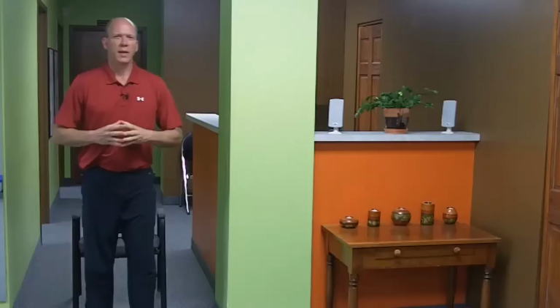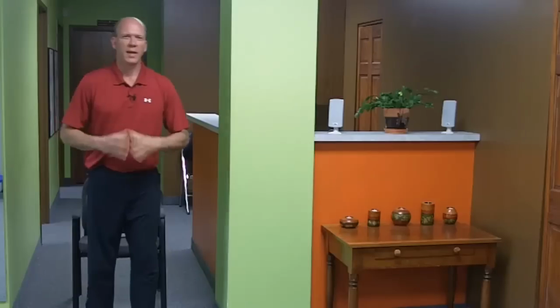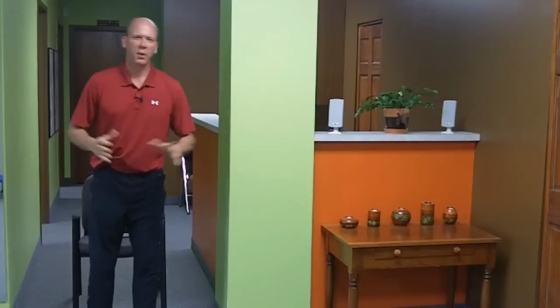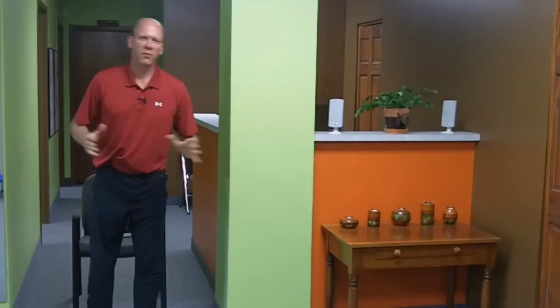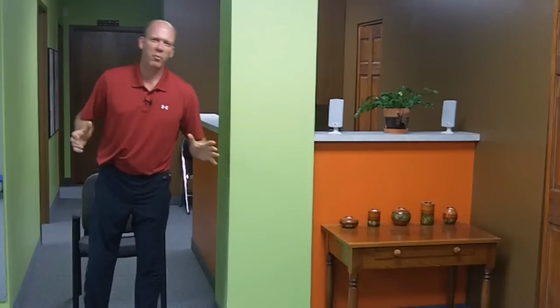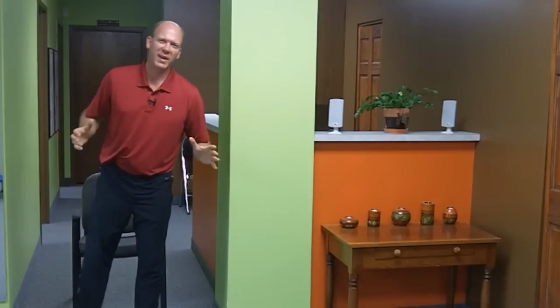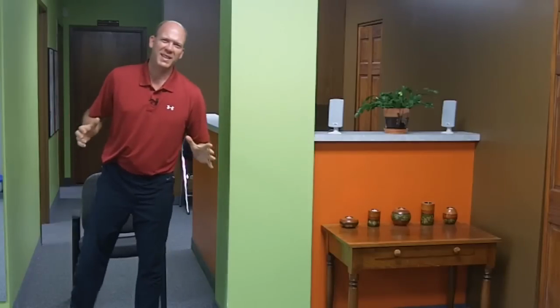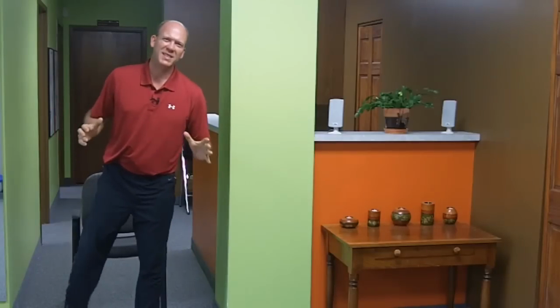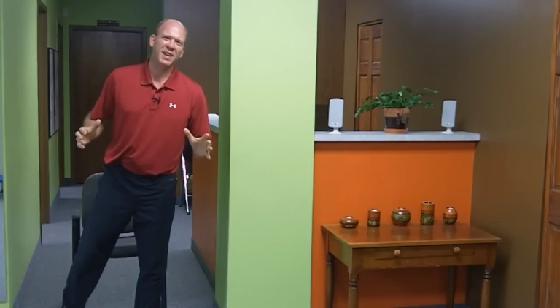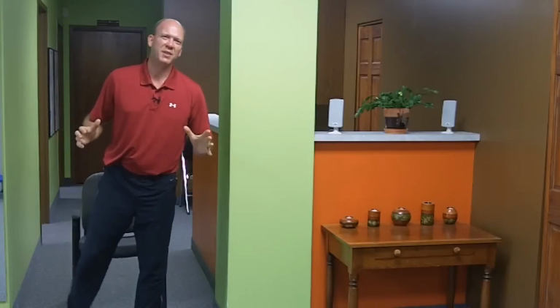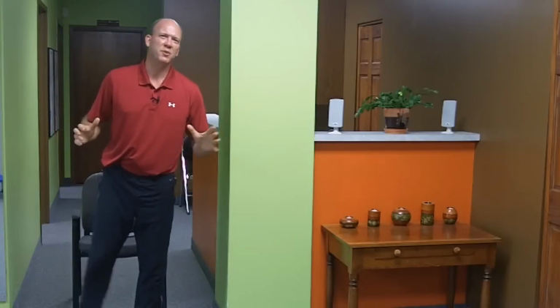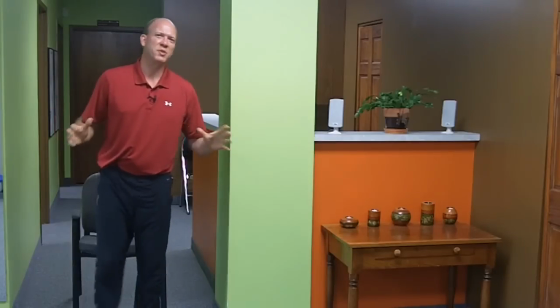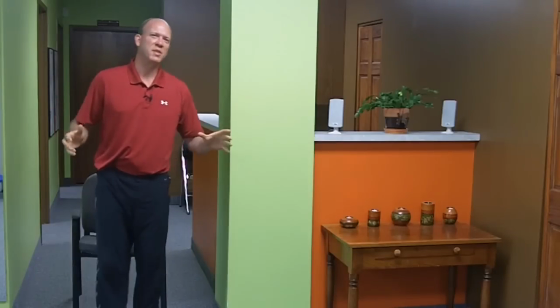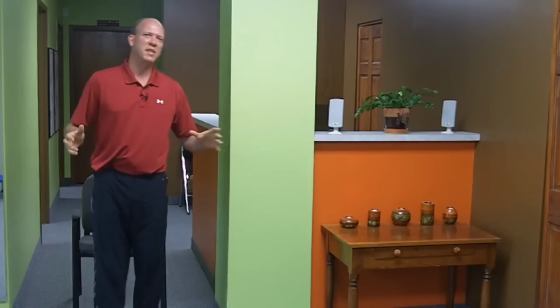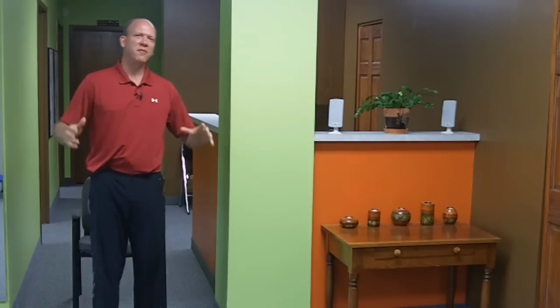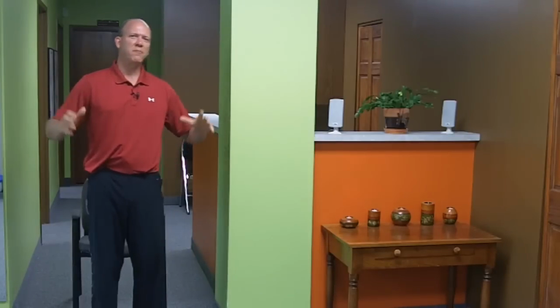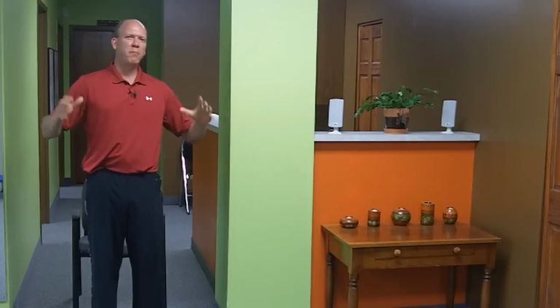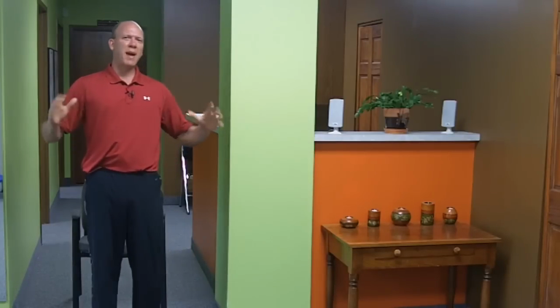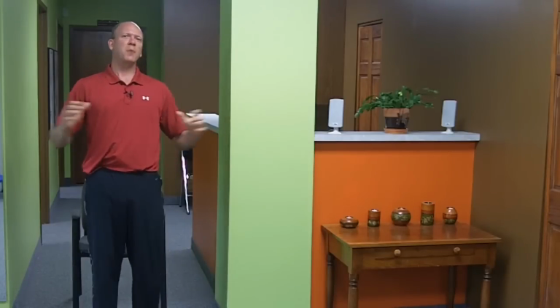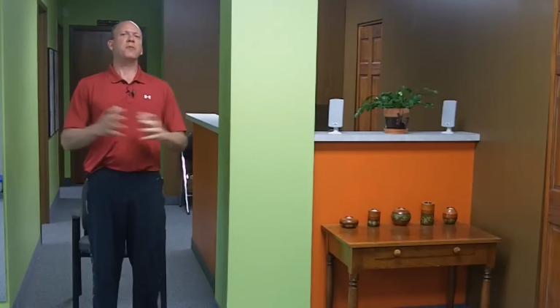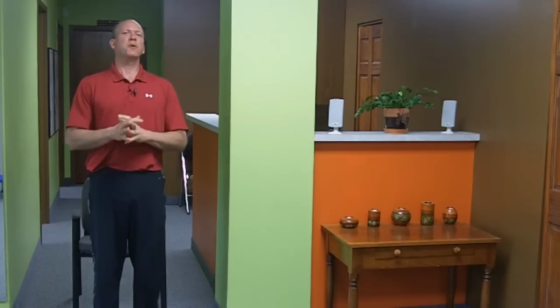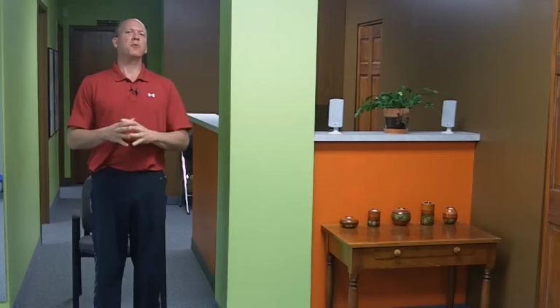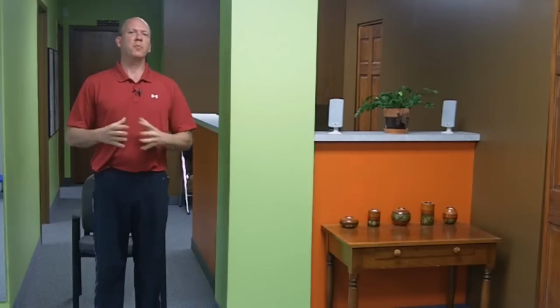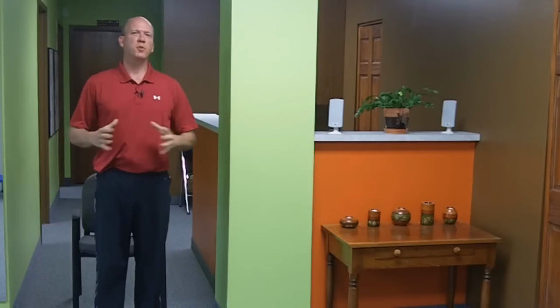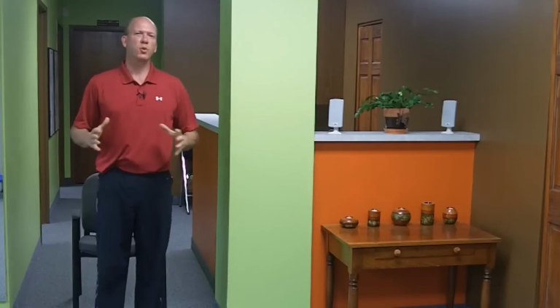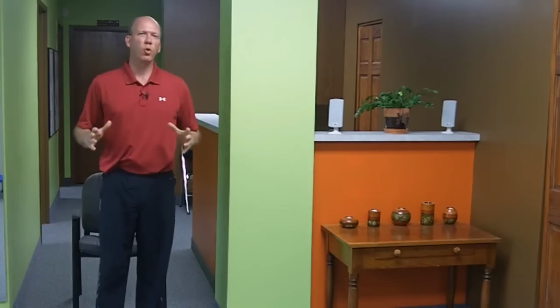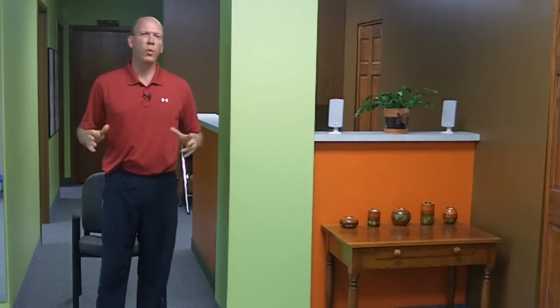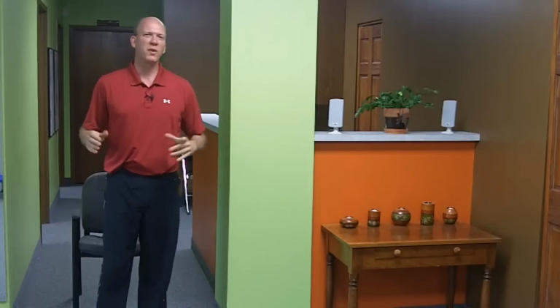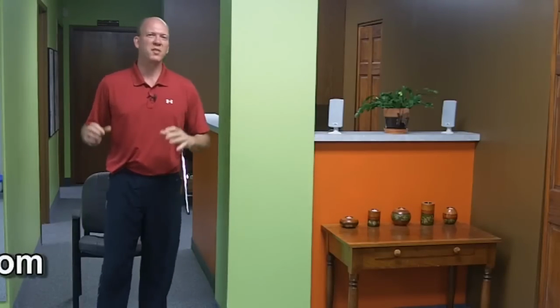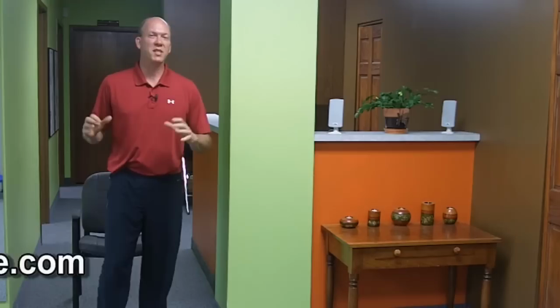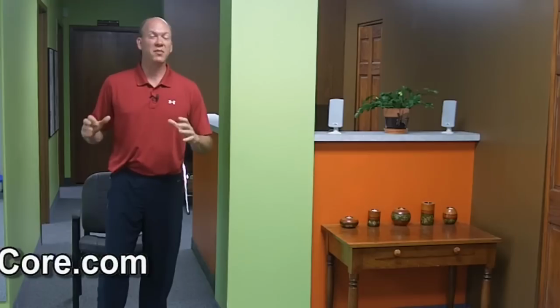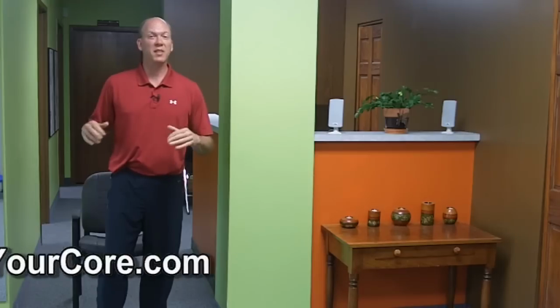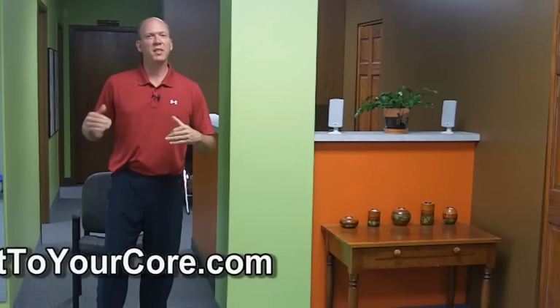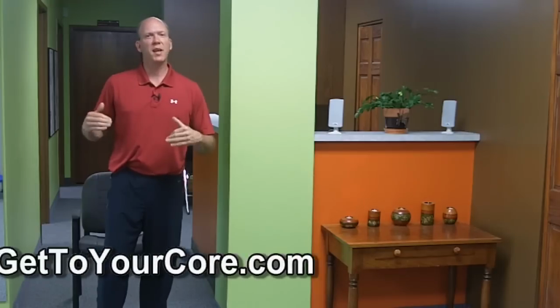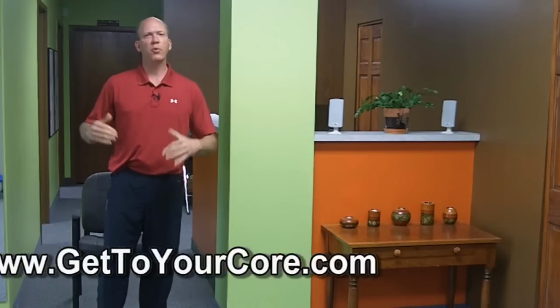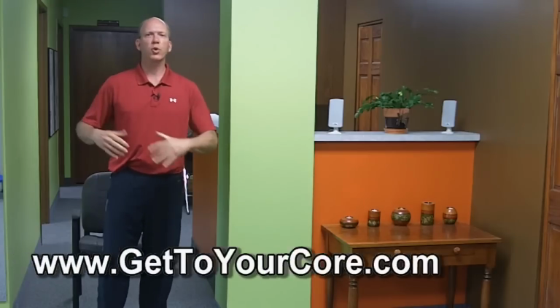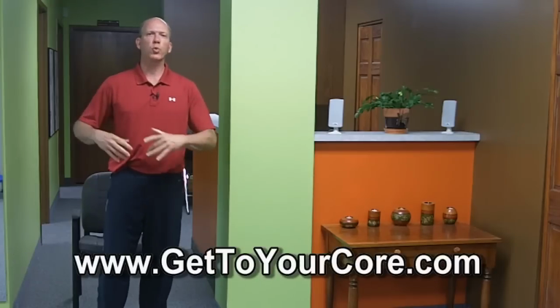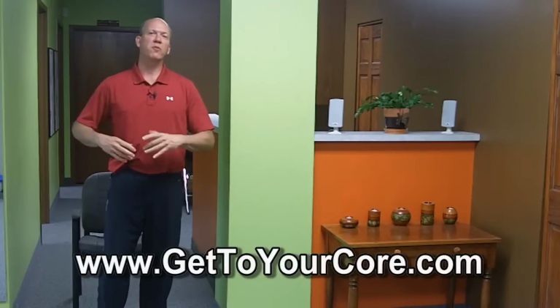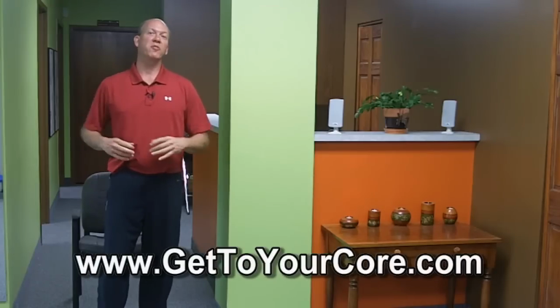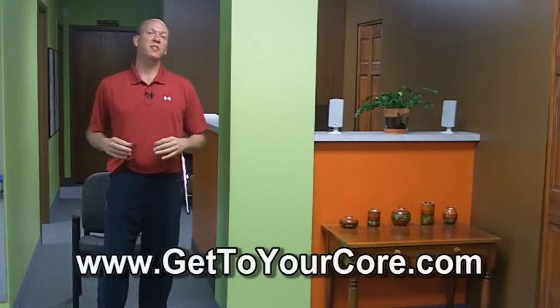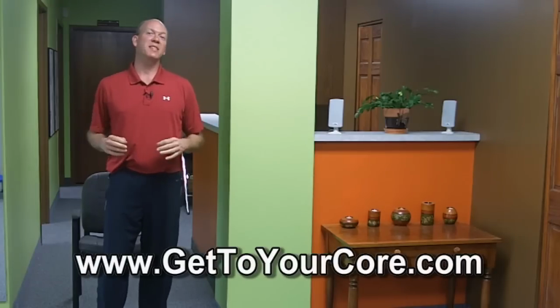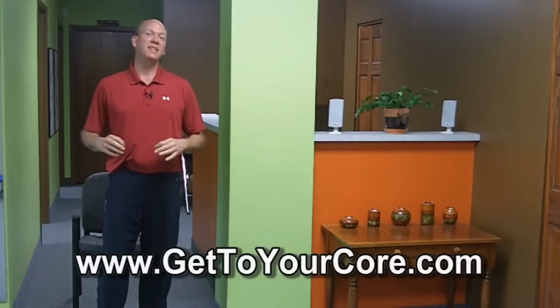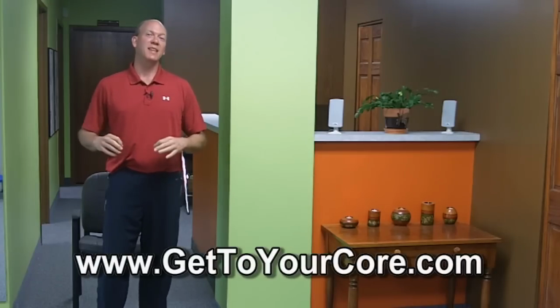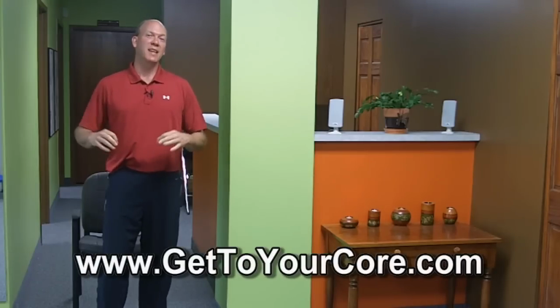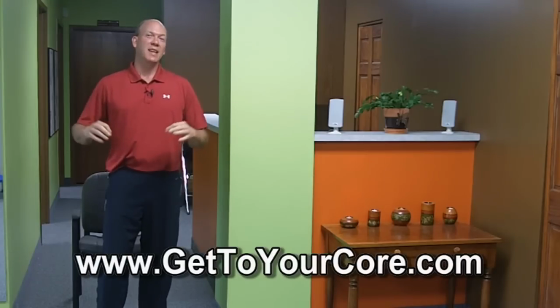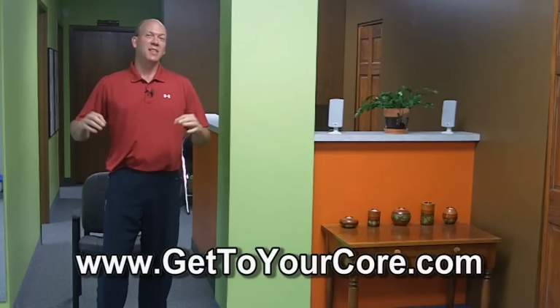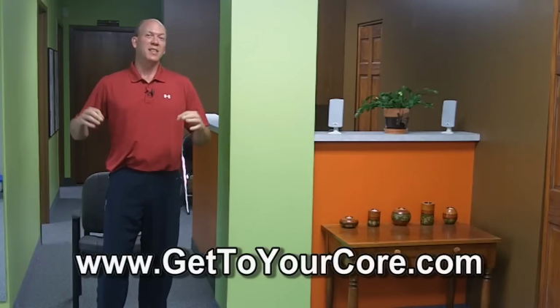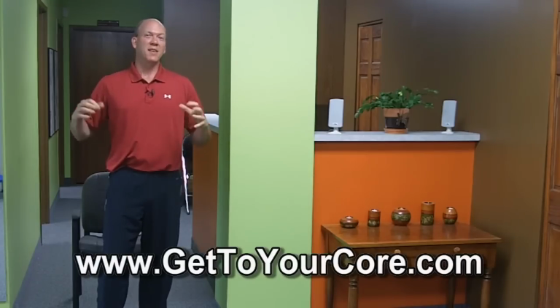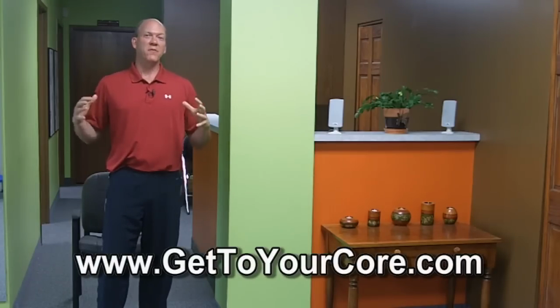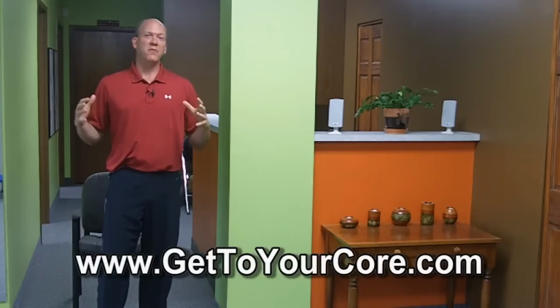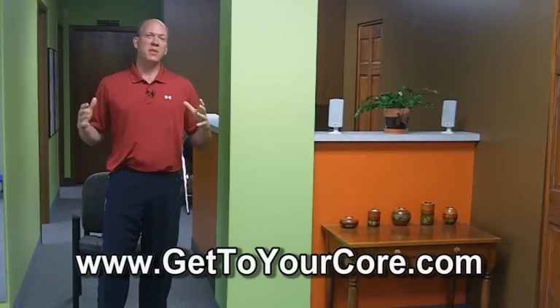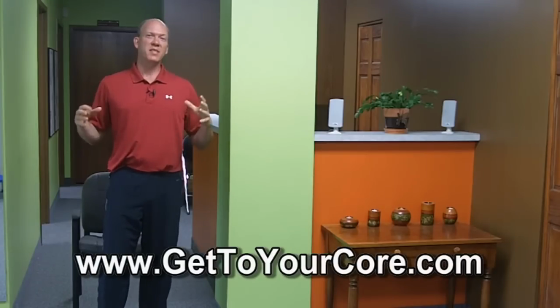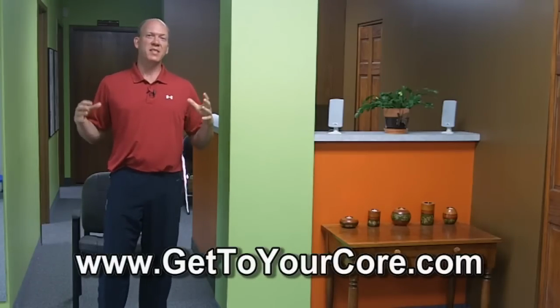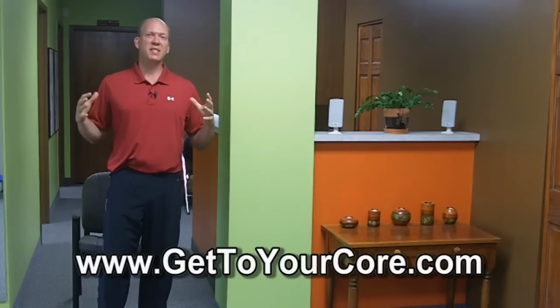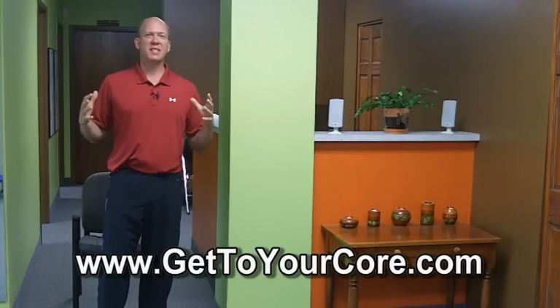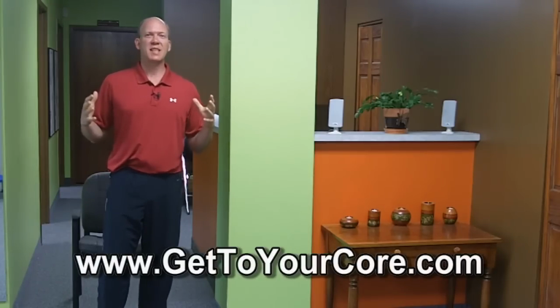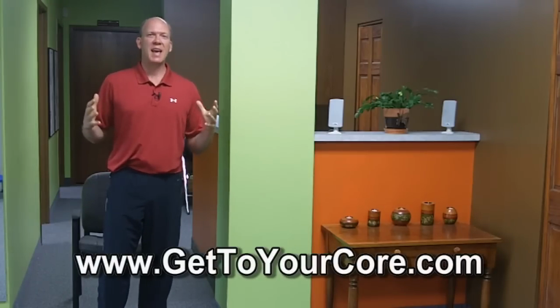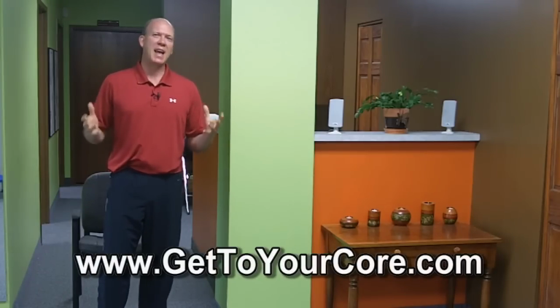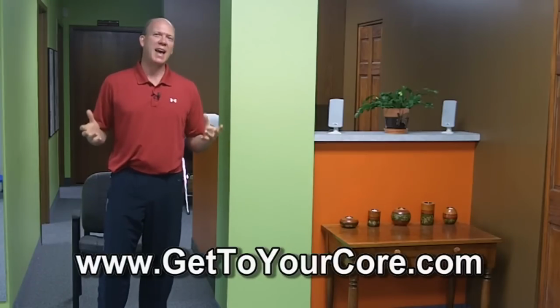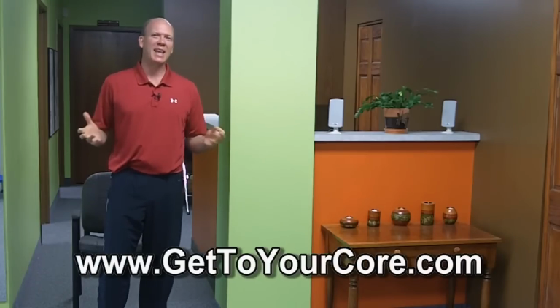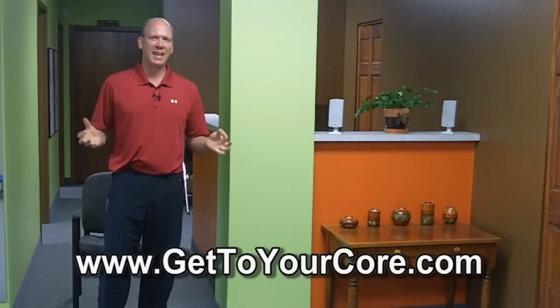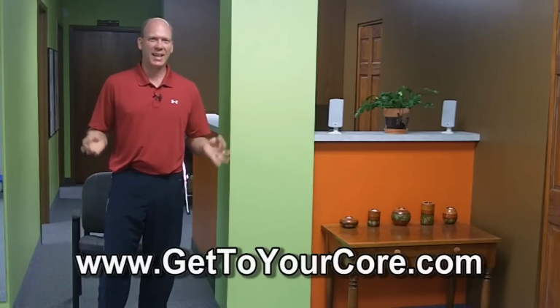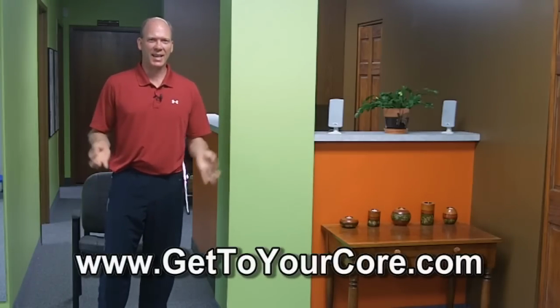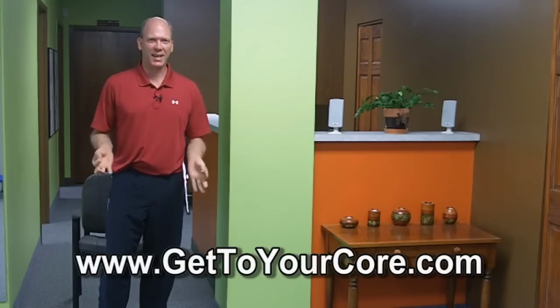Hello everybody, it's Dr. Steve back with another episode of Core Wellness TV. Today we're going to revisit the infamous sciatica.